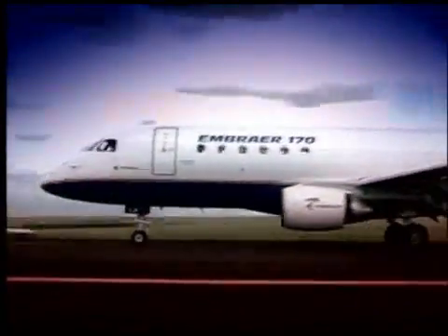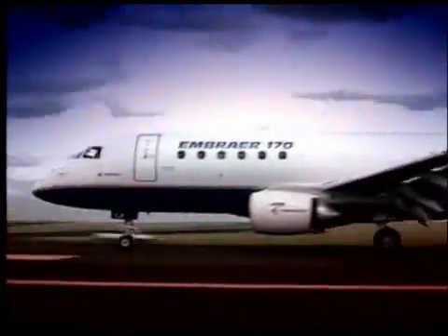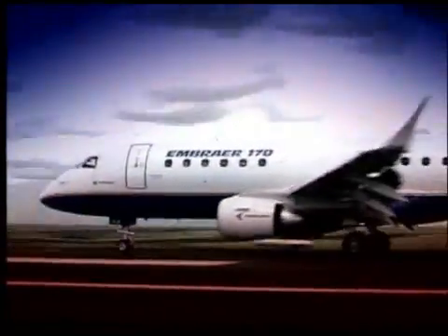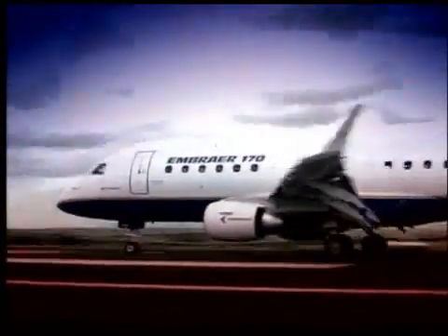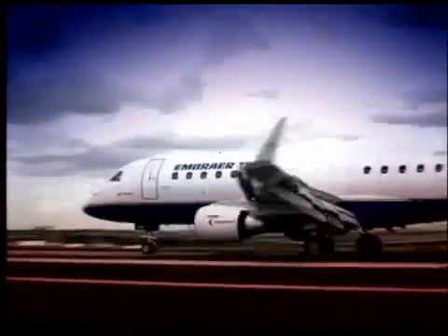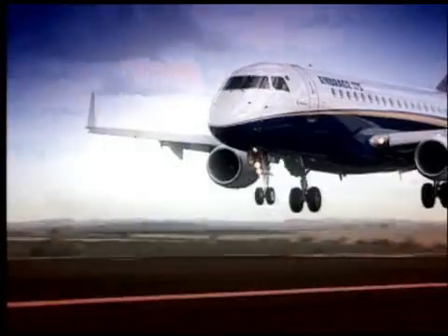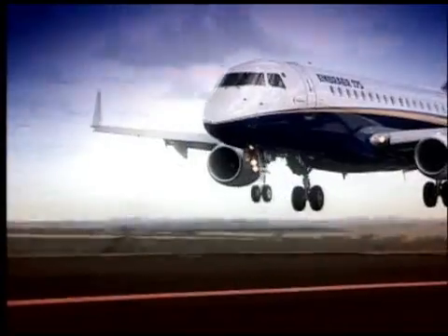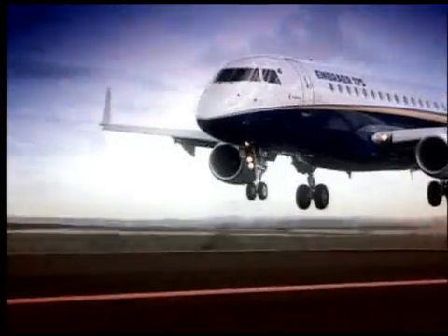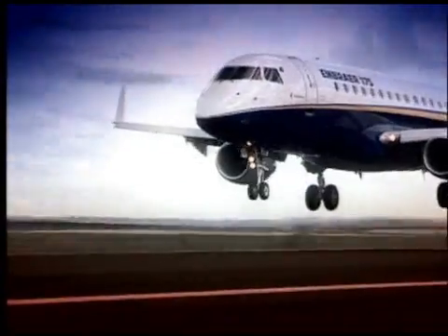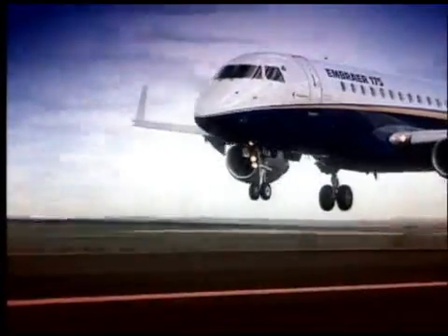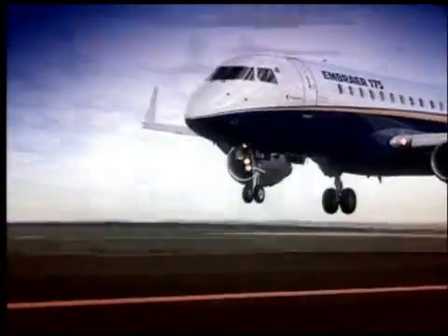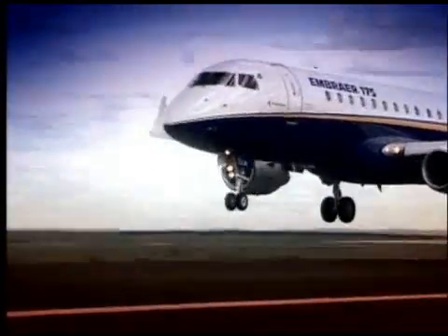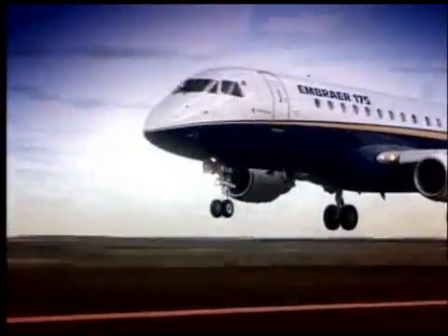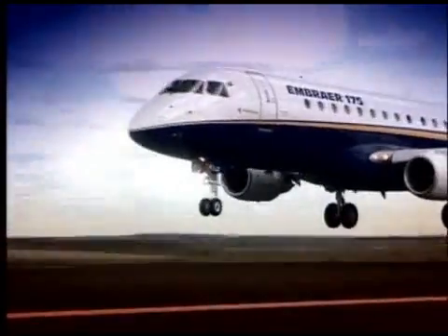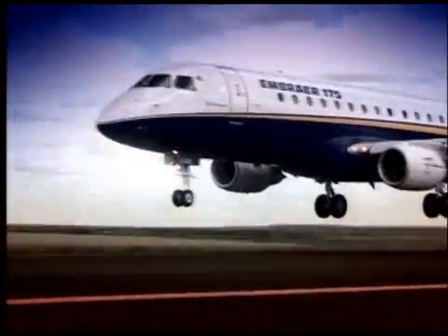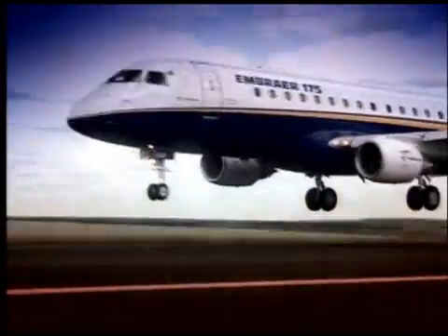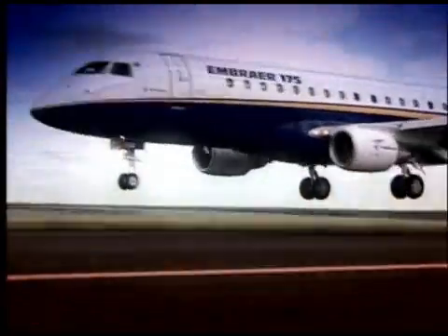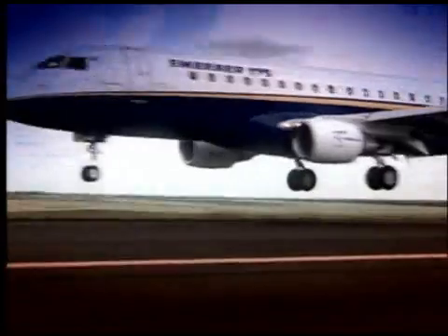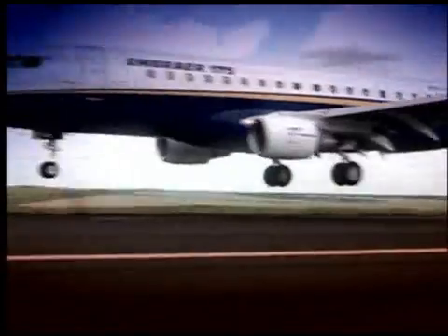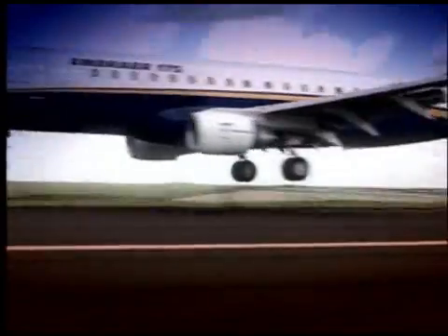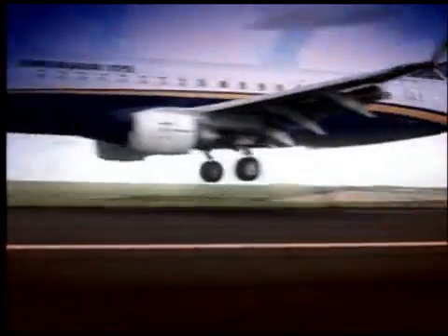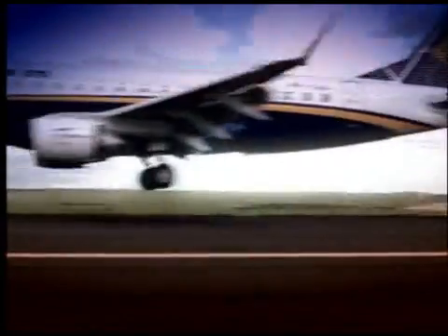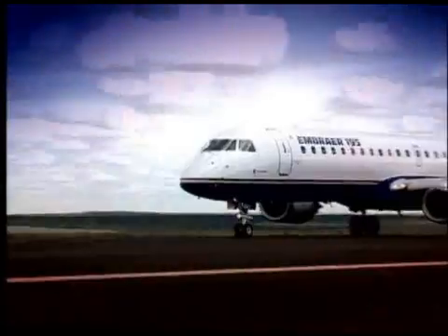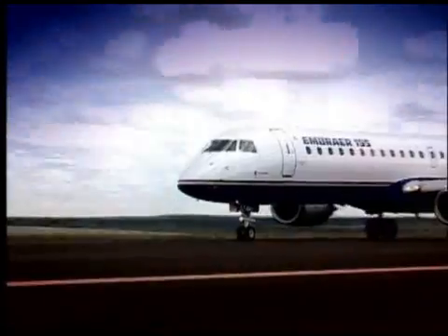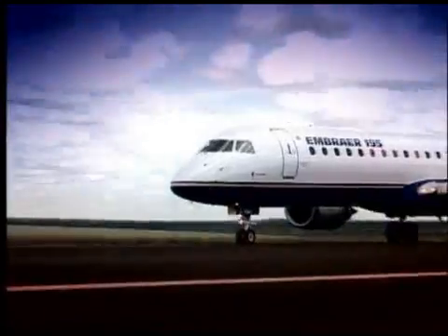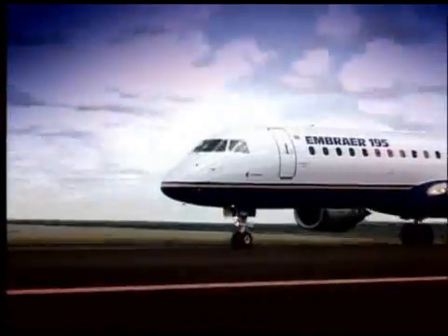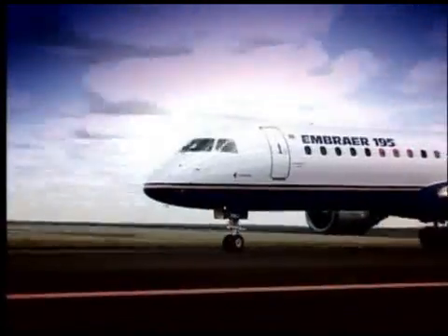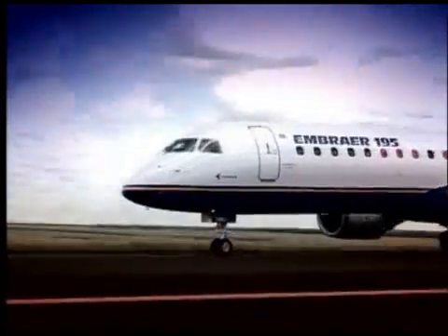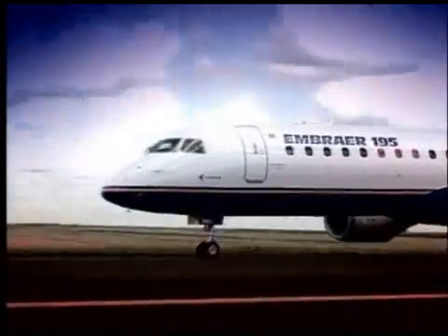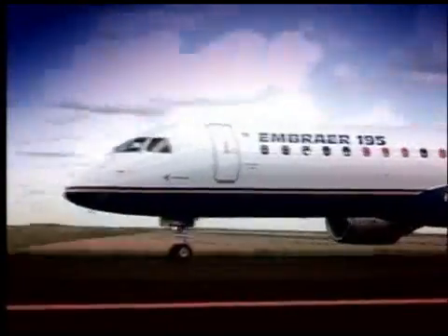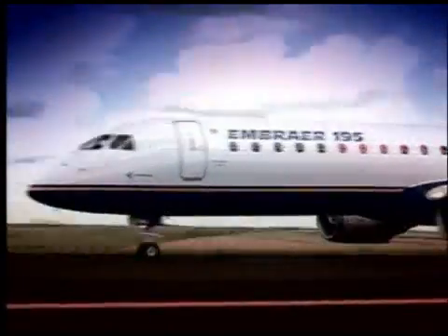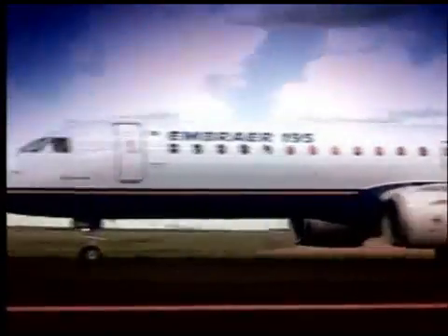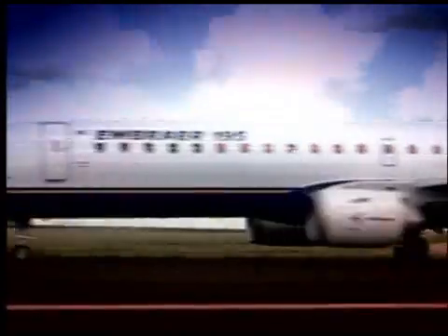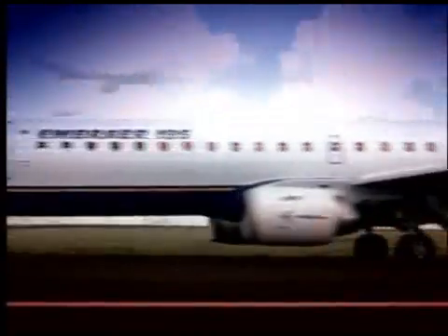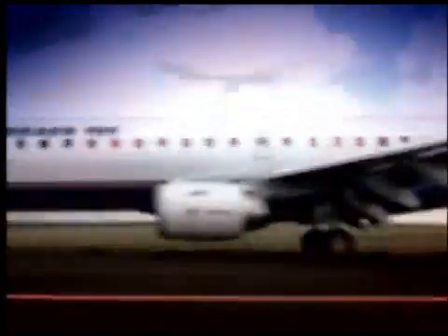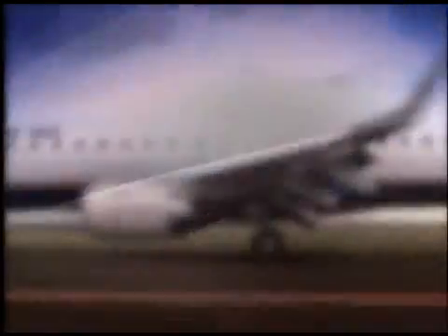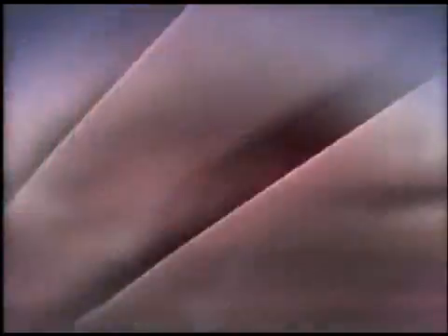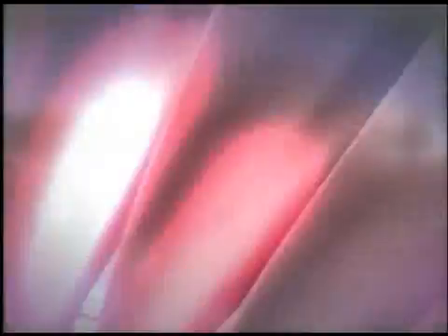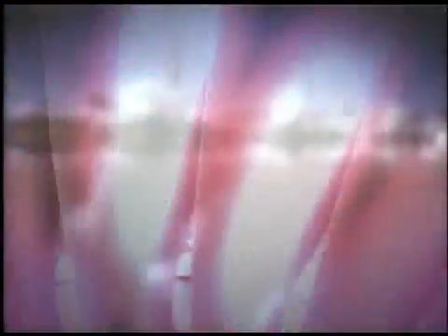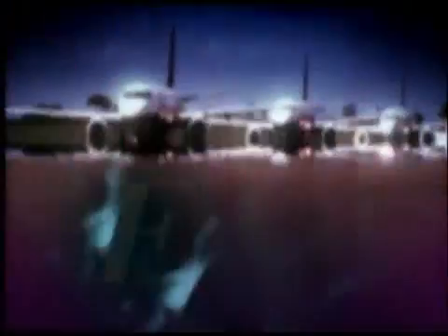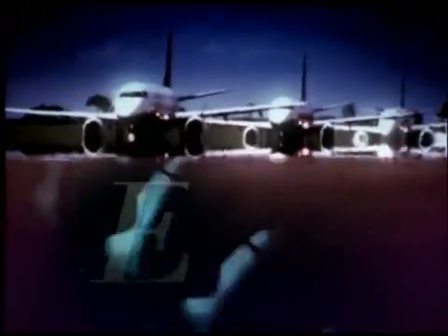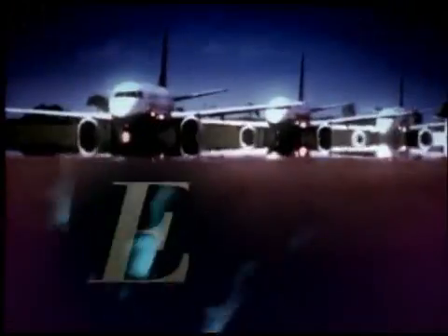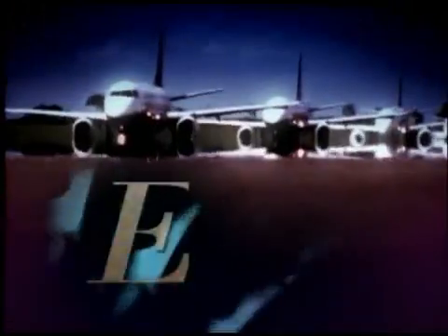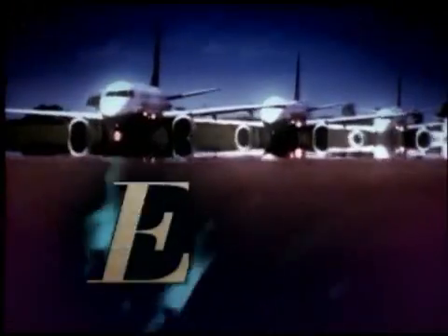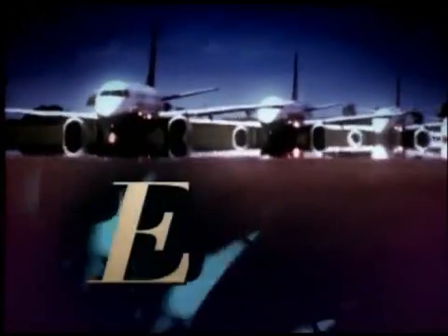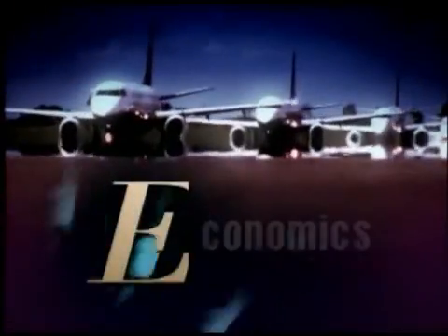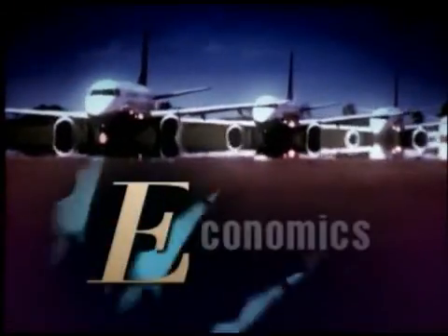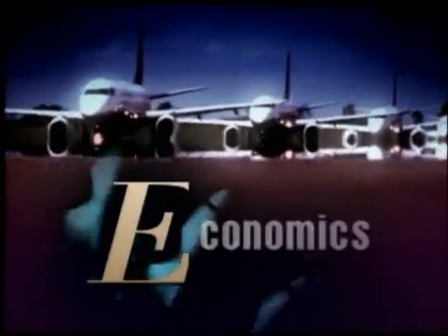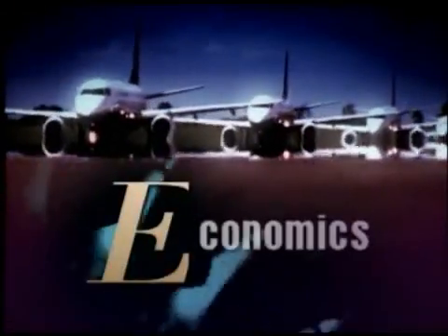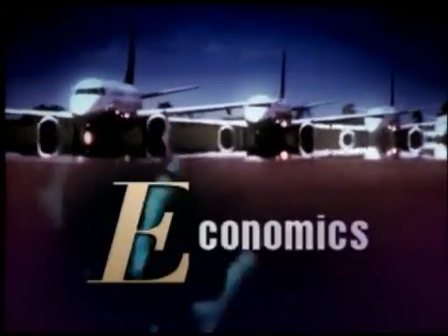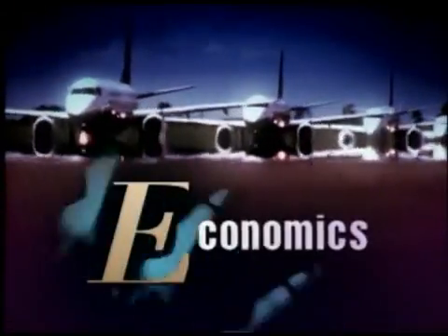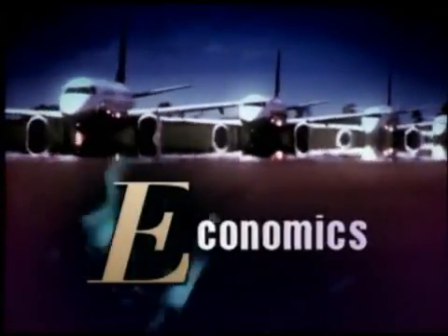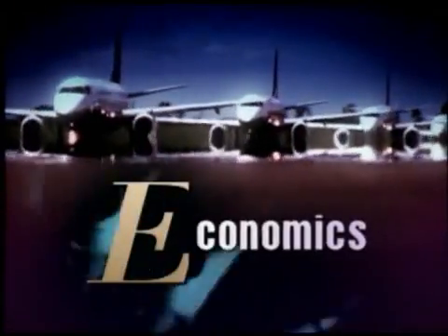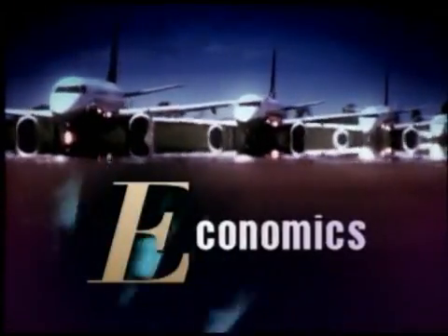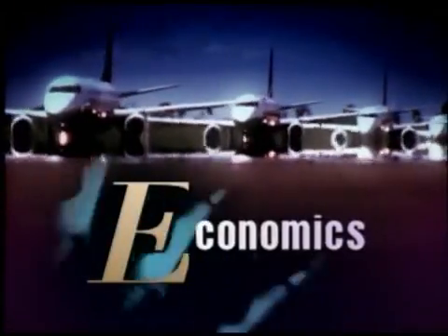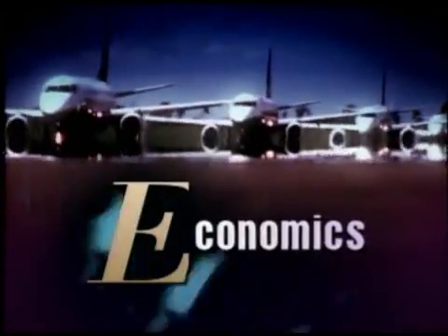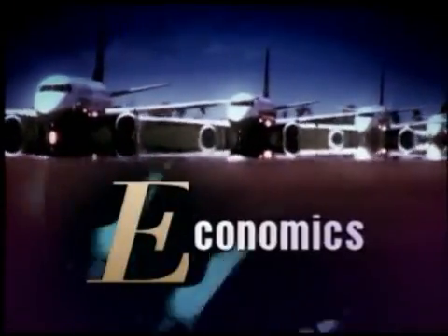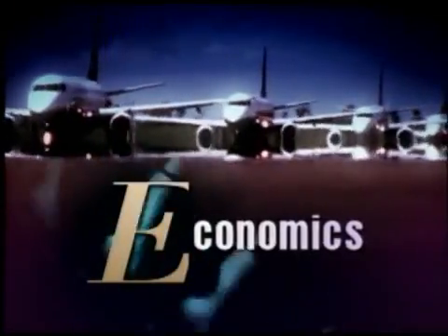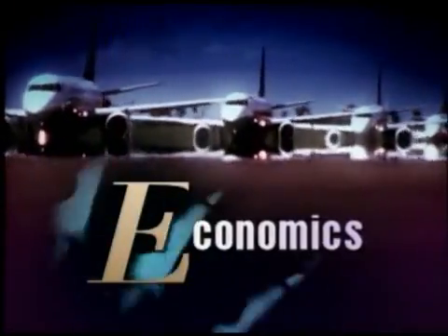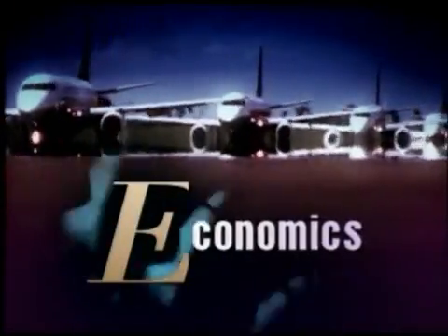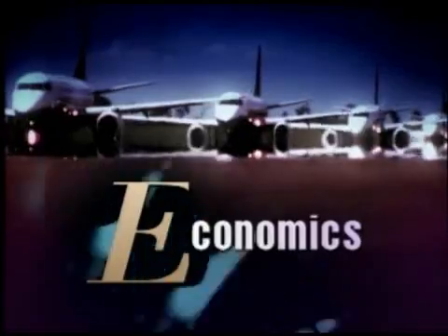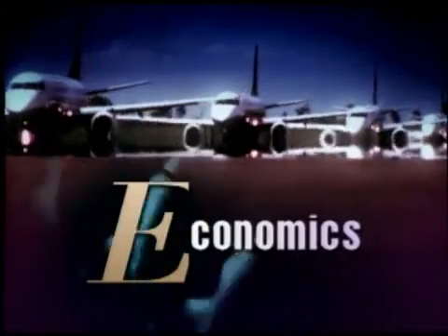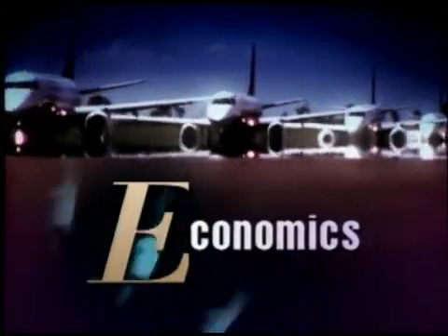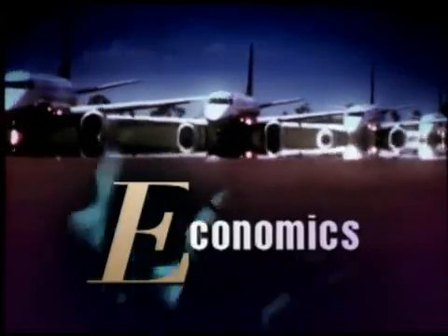Embraer's family of E-Jets provides unparalleled economics that help you put the right capacity in the right market every time.